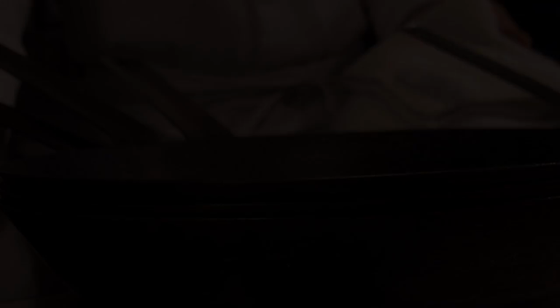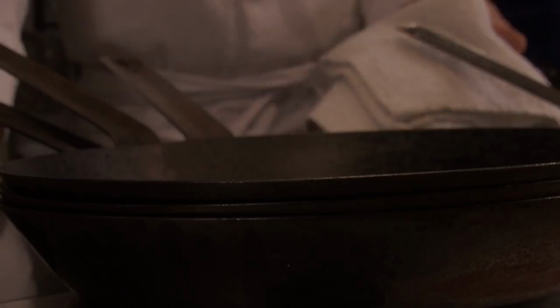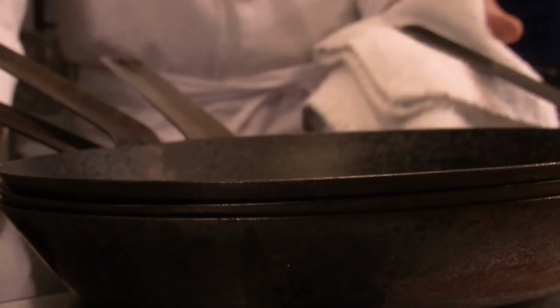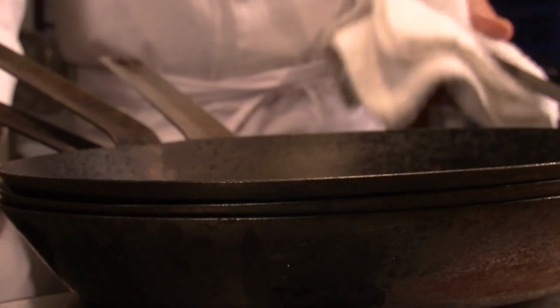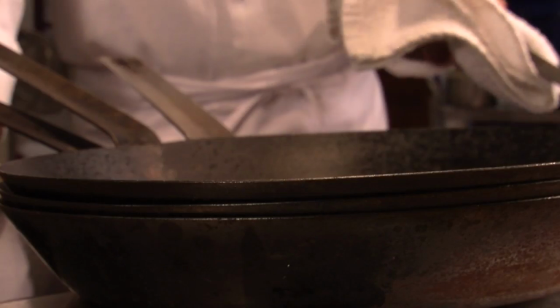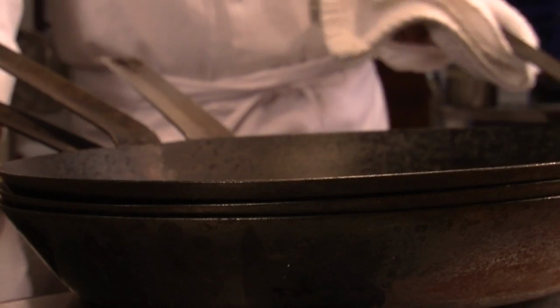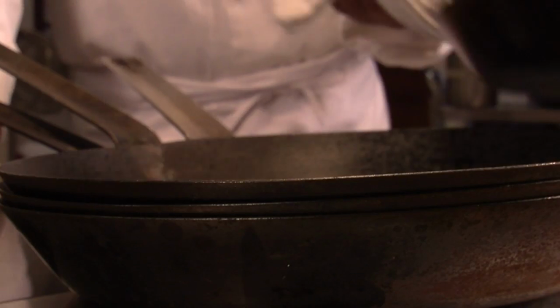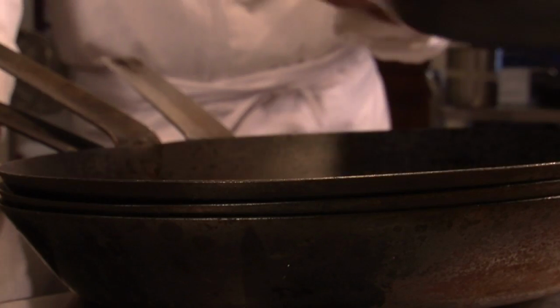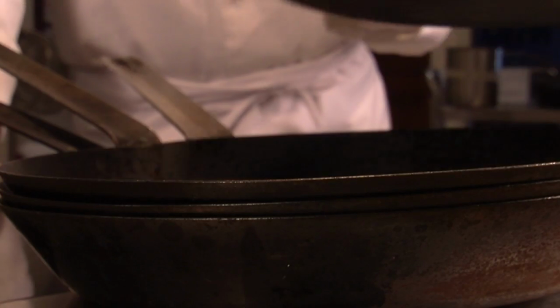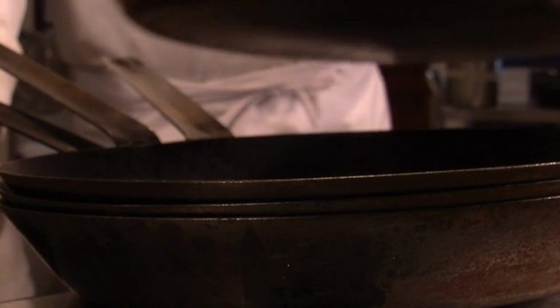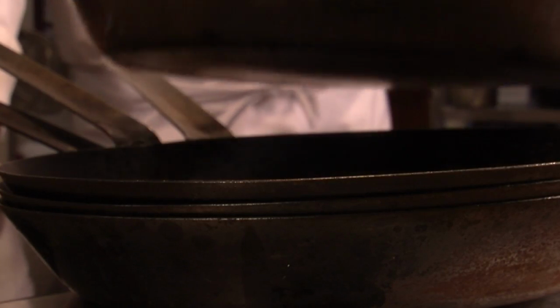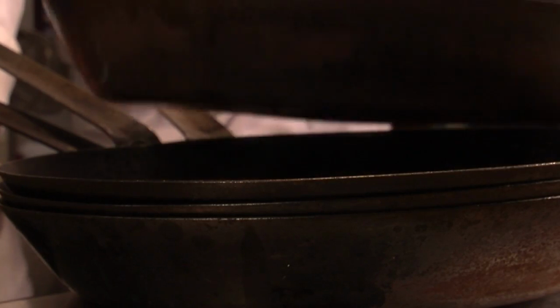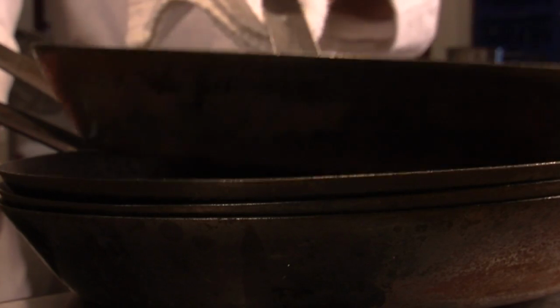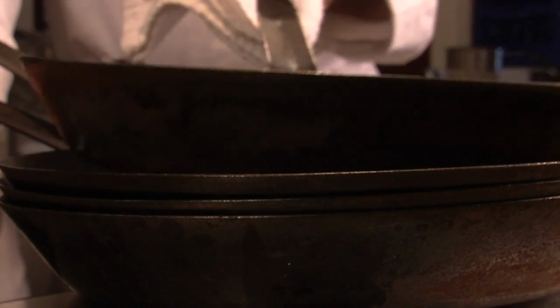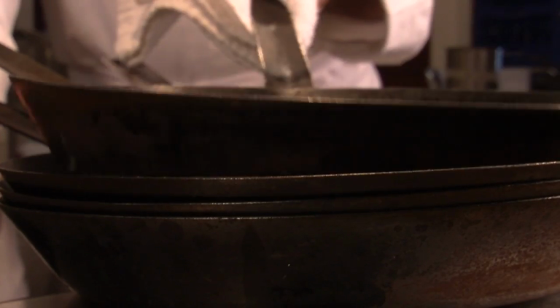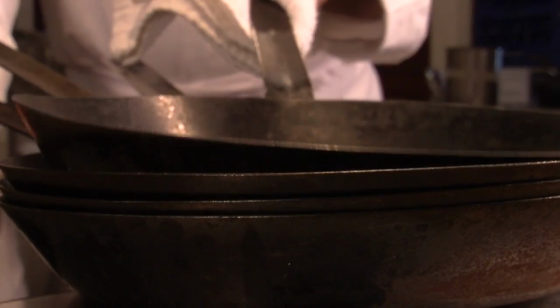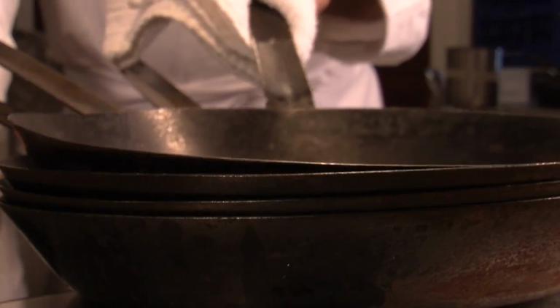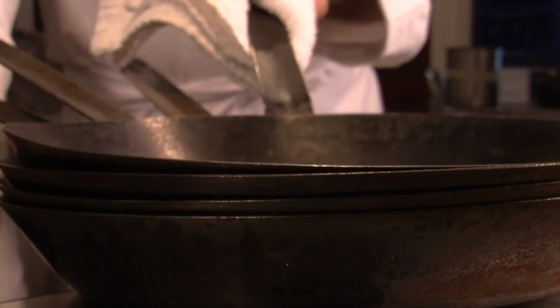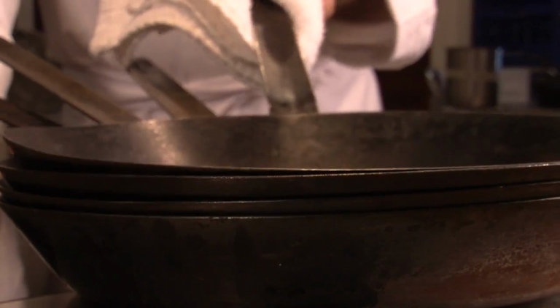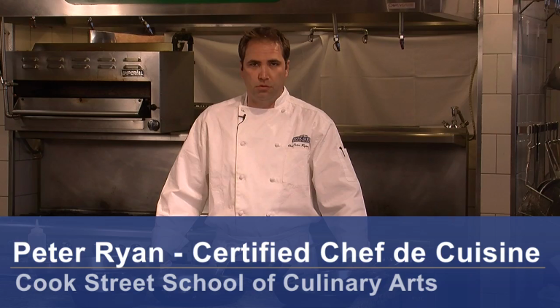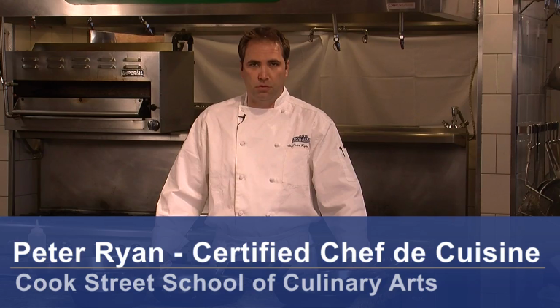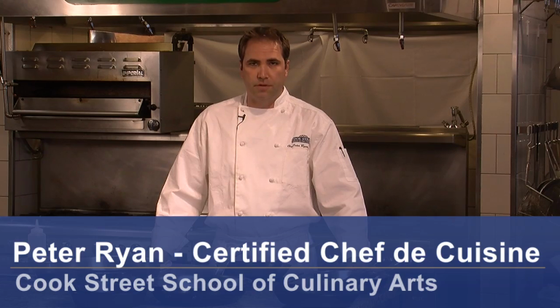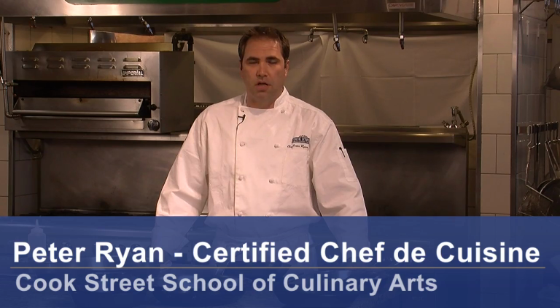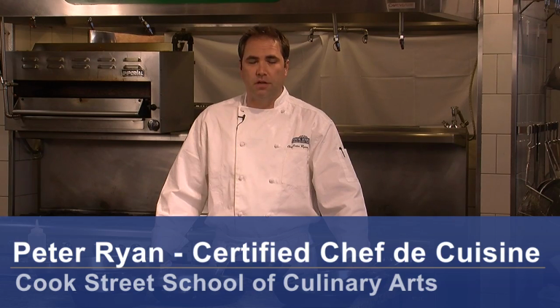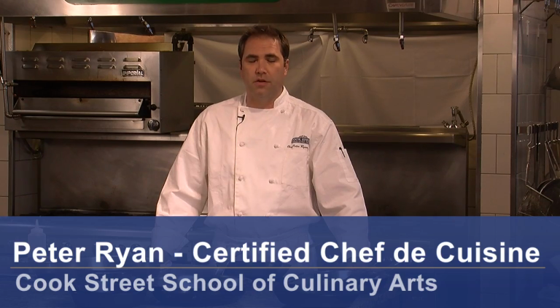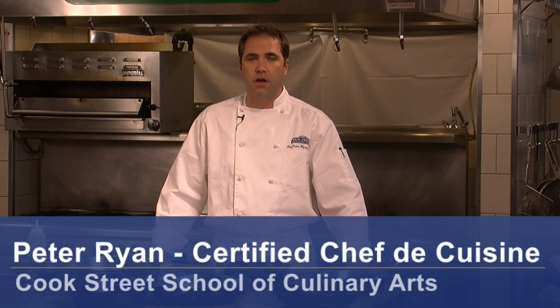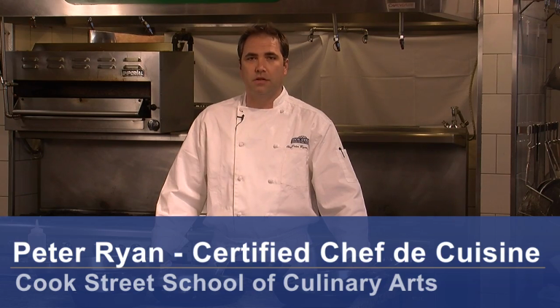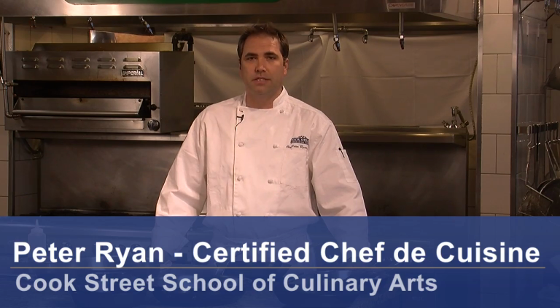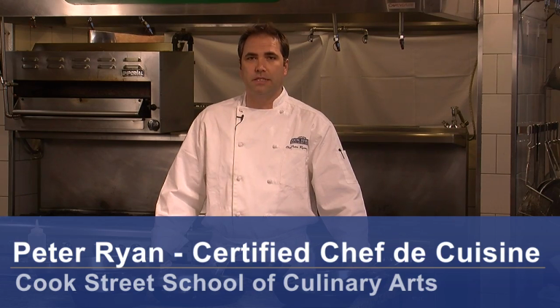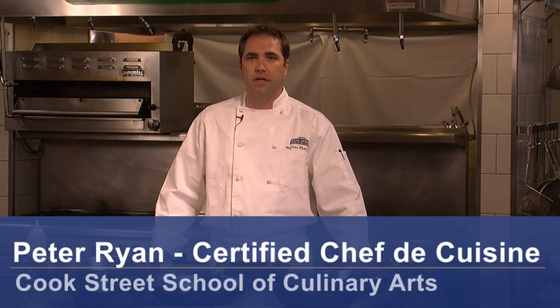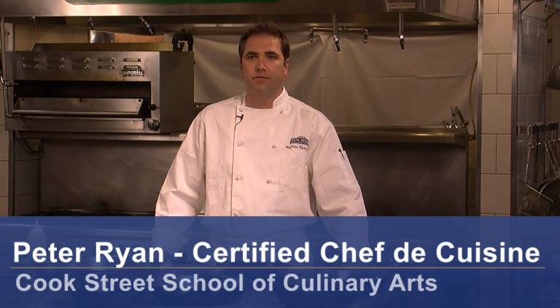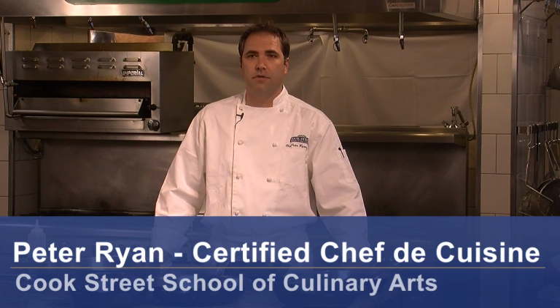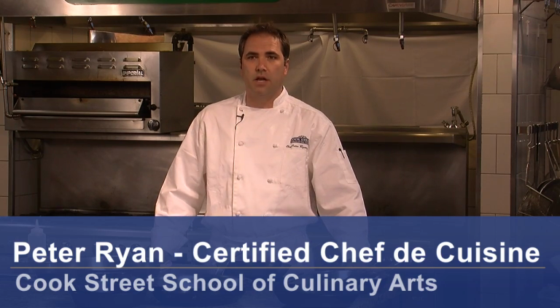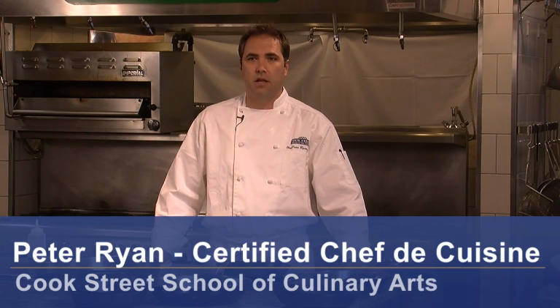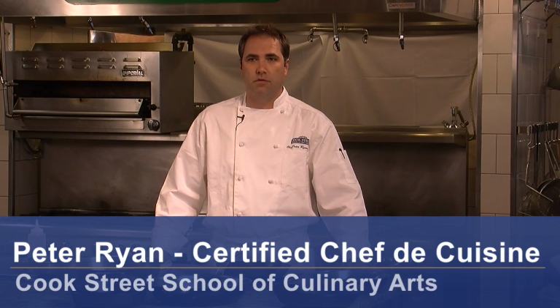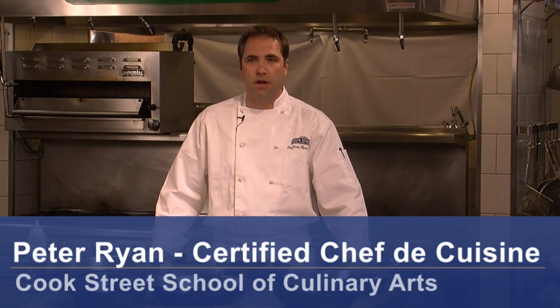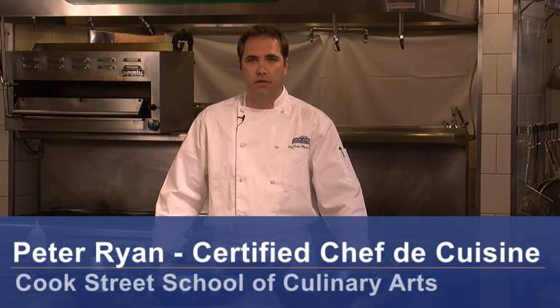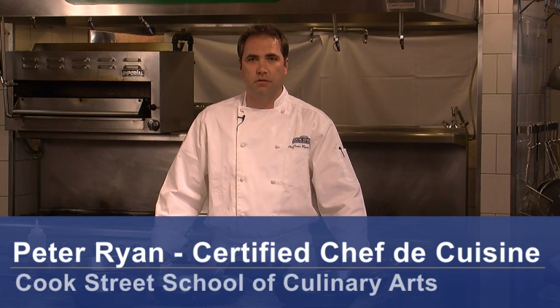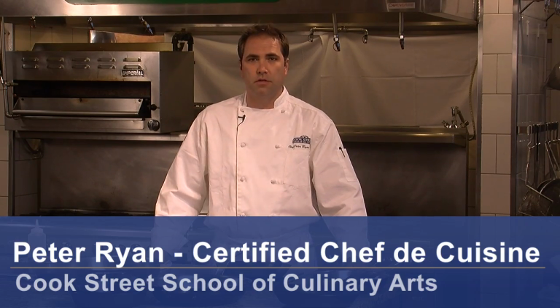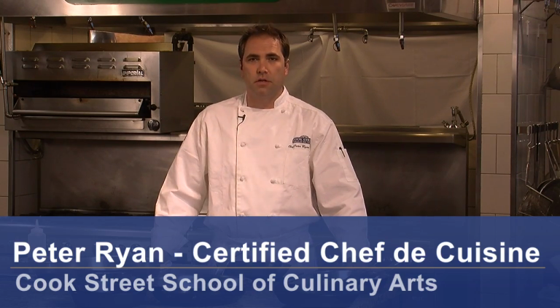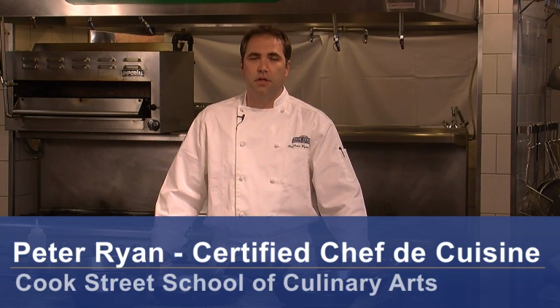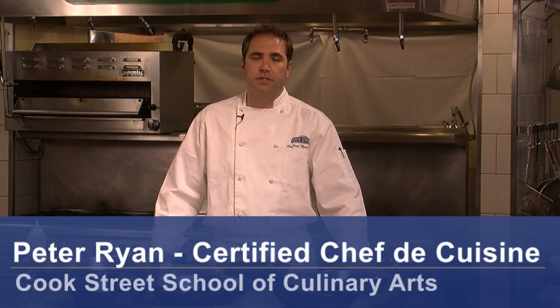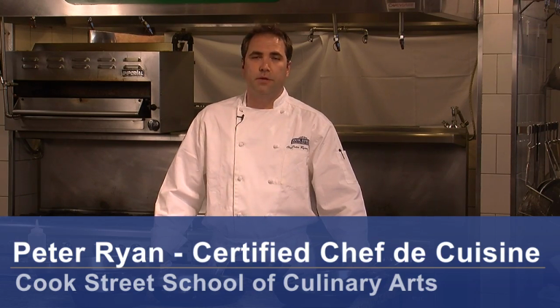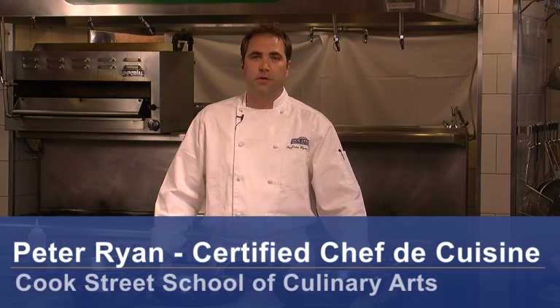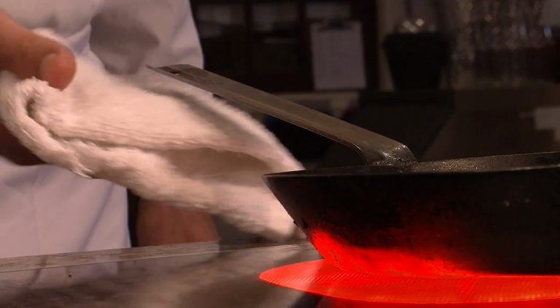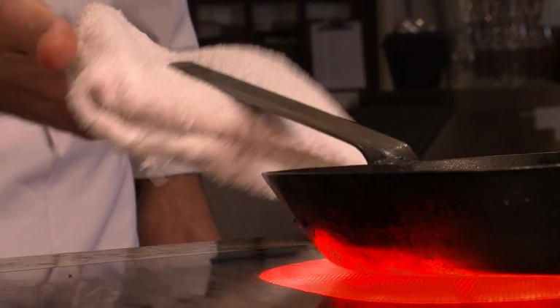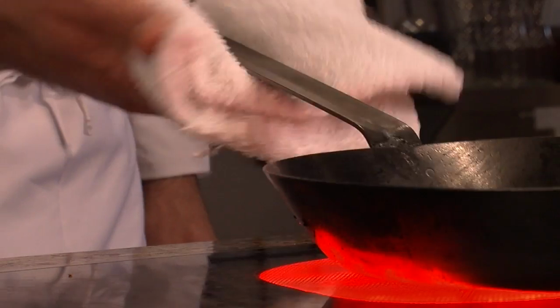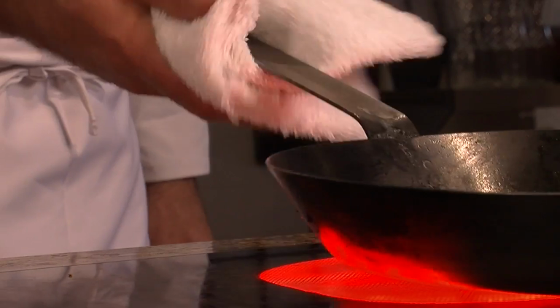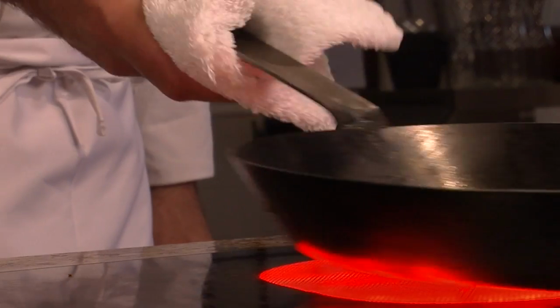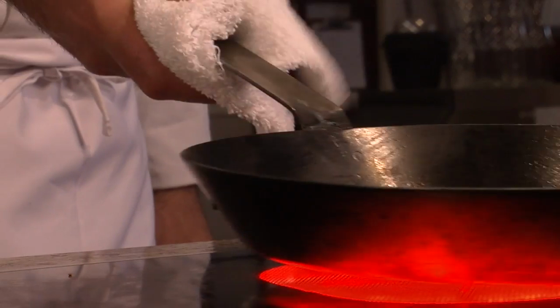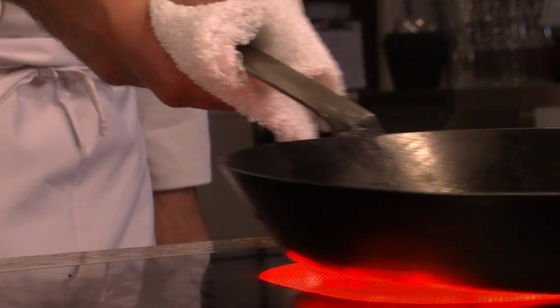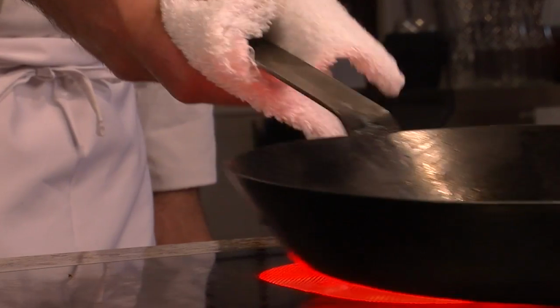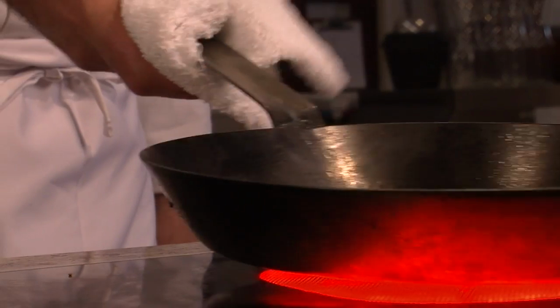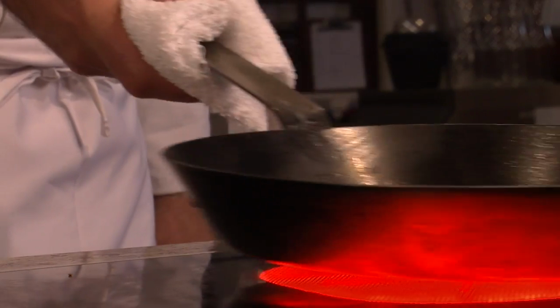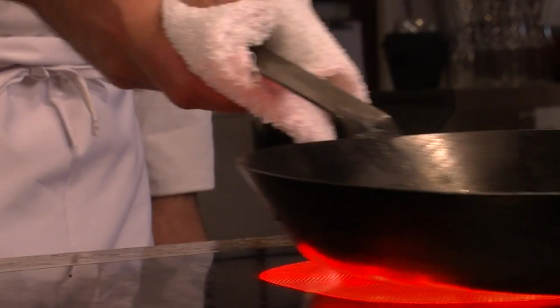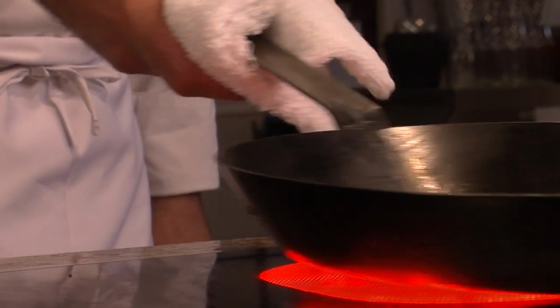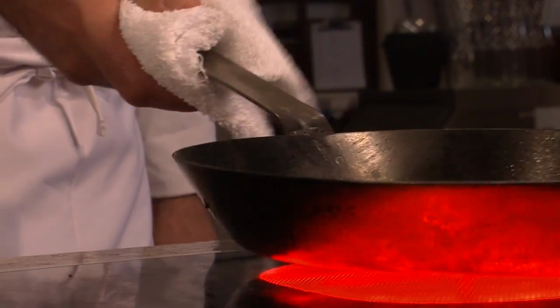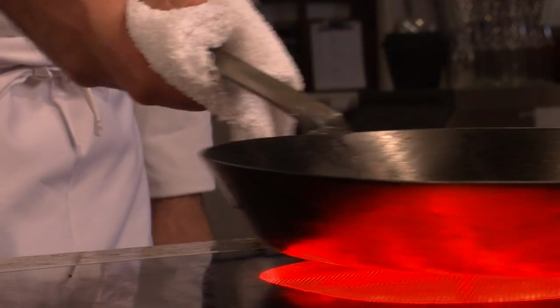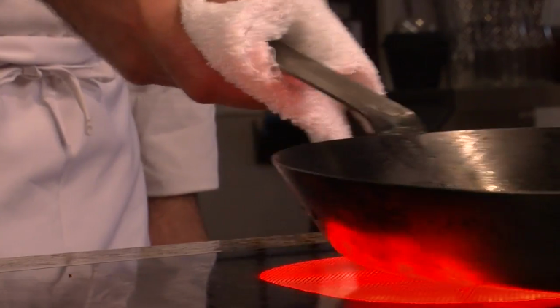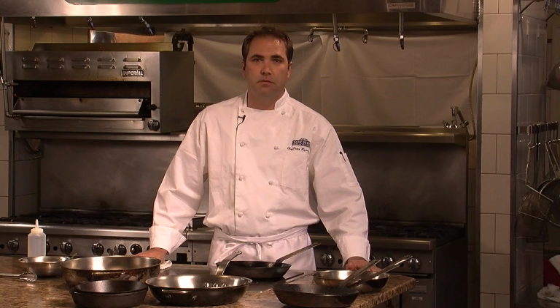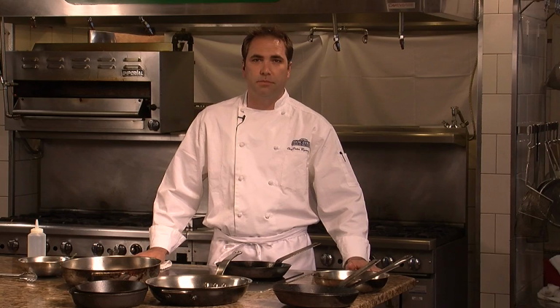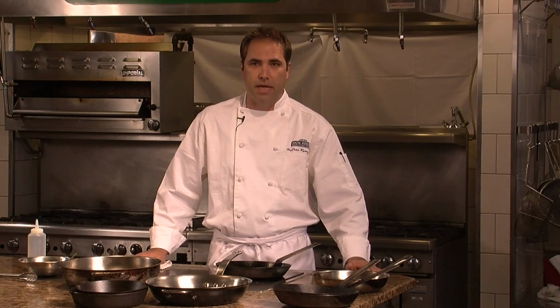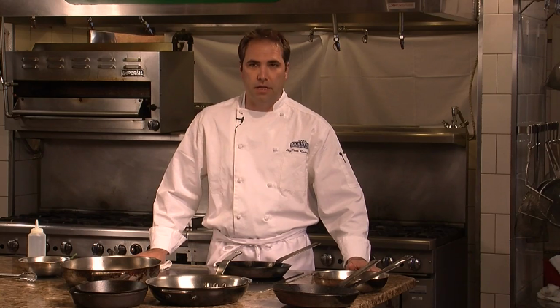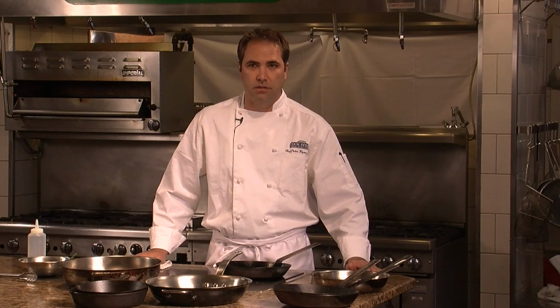Hello, Chef Peter Ryan from Cook Street School of Culinary Arts in Denver, Colorado. Today we're going to talk about how to use seasoned steel pans.